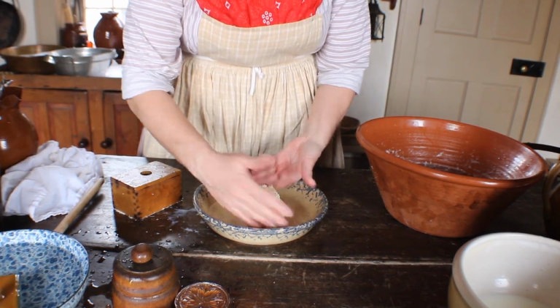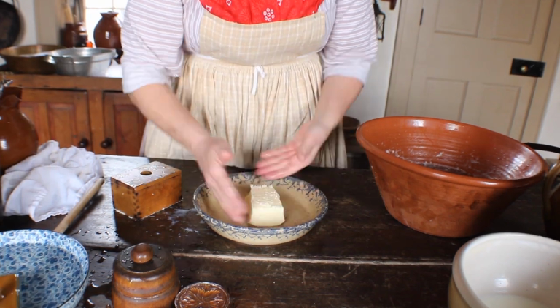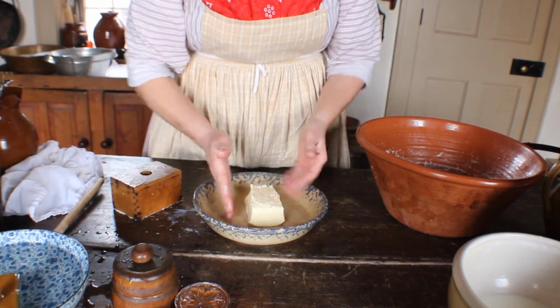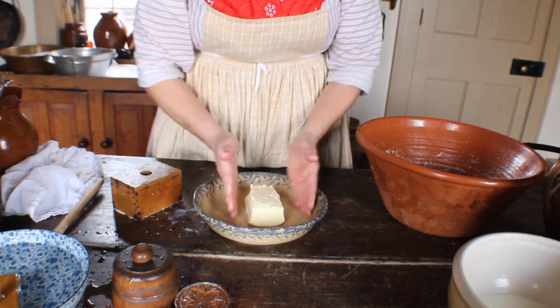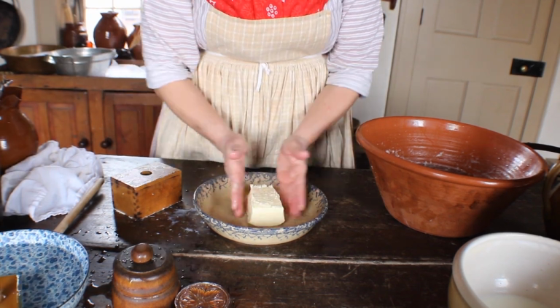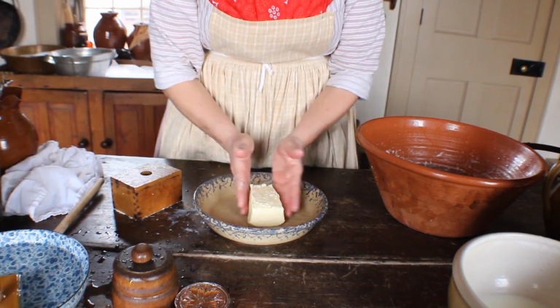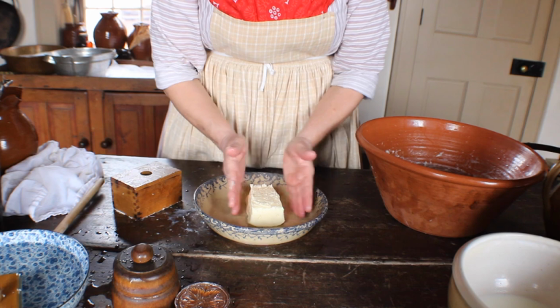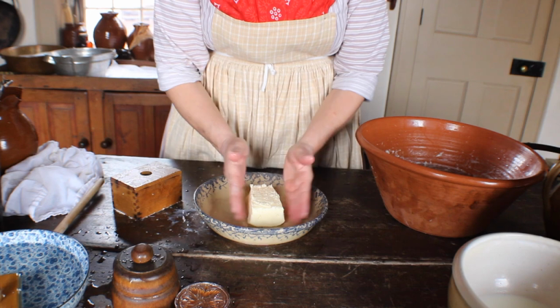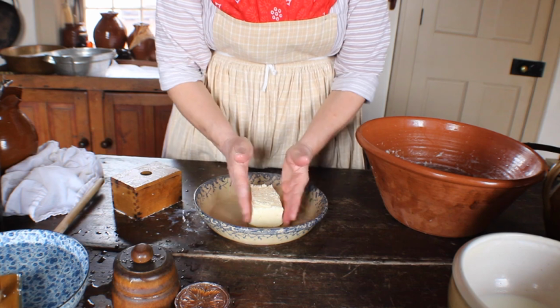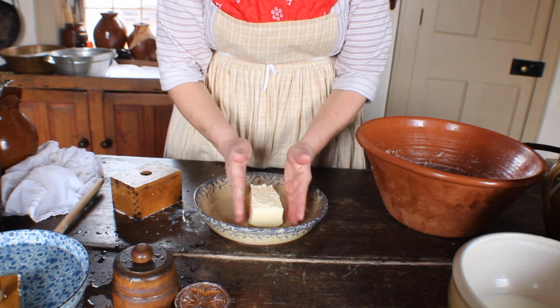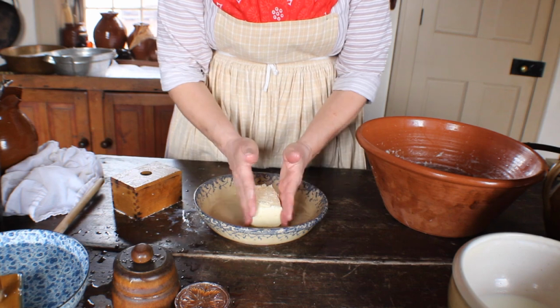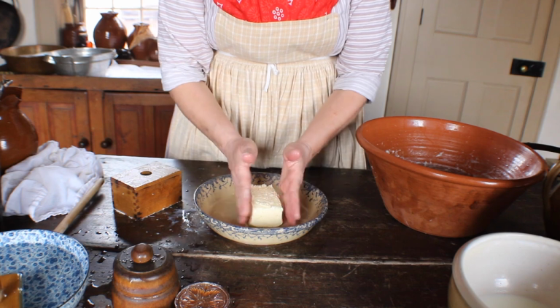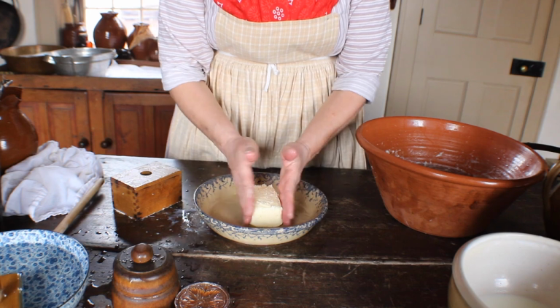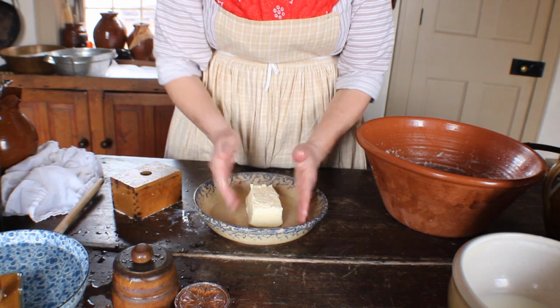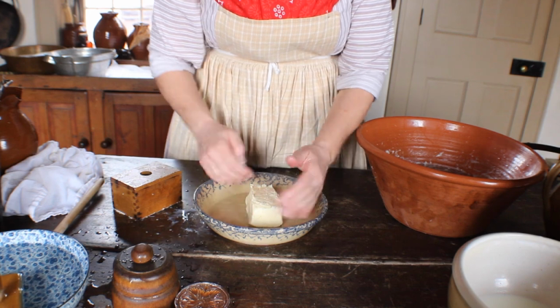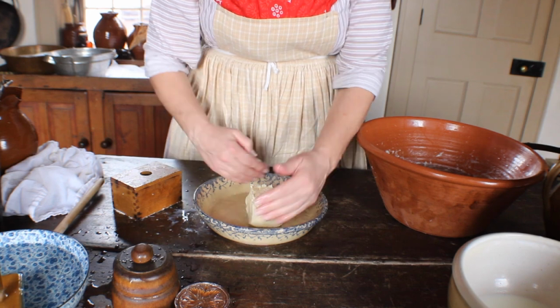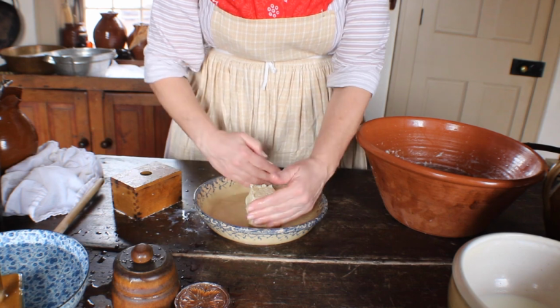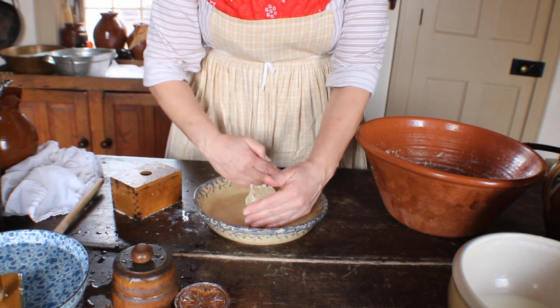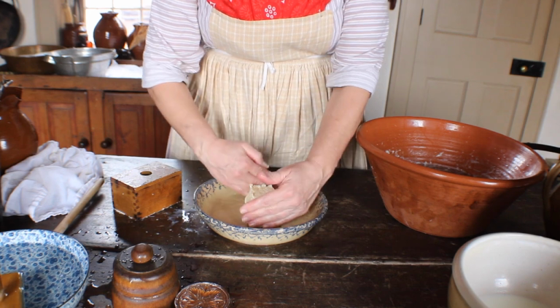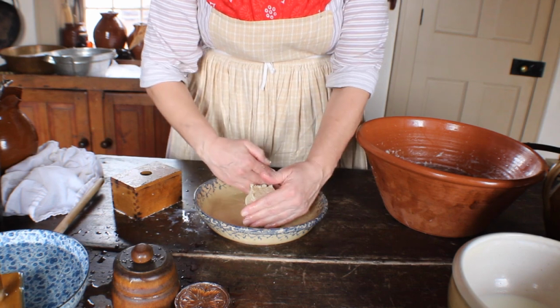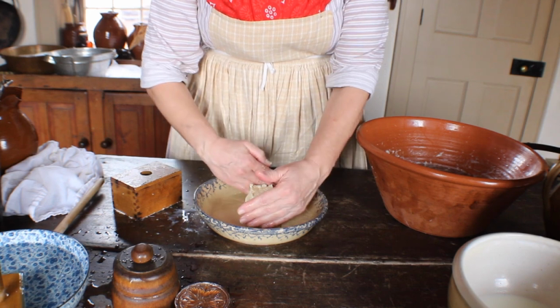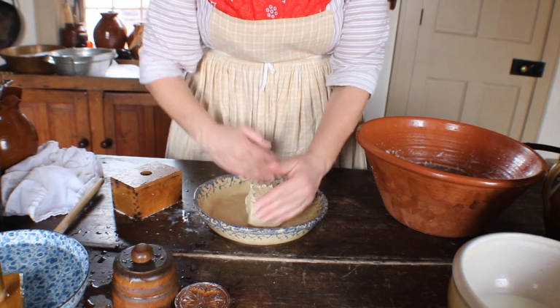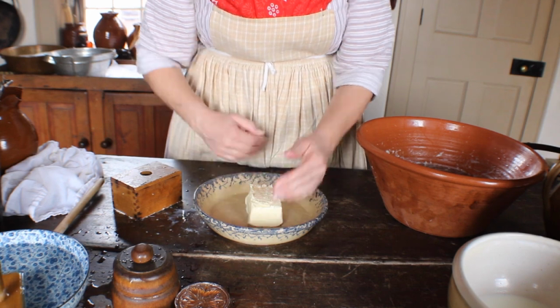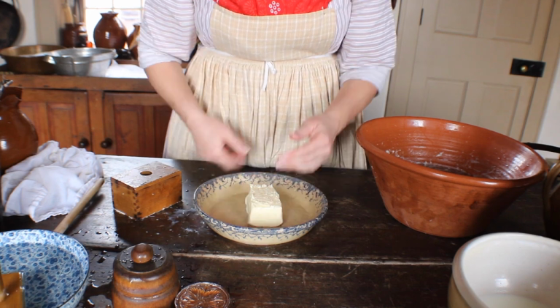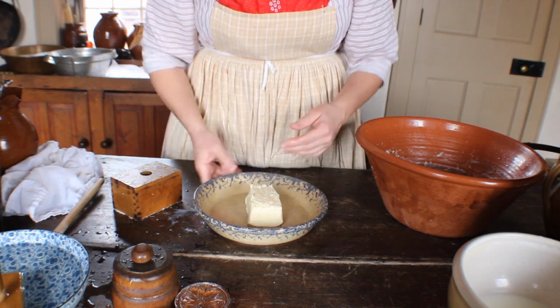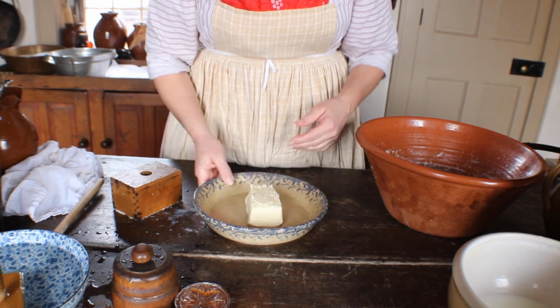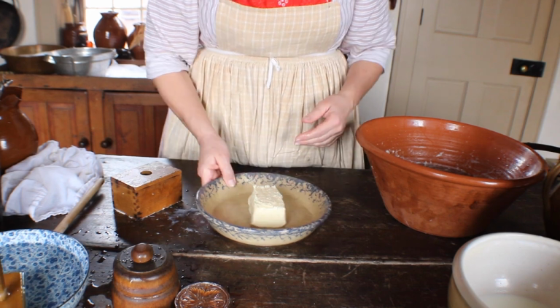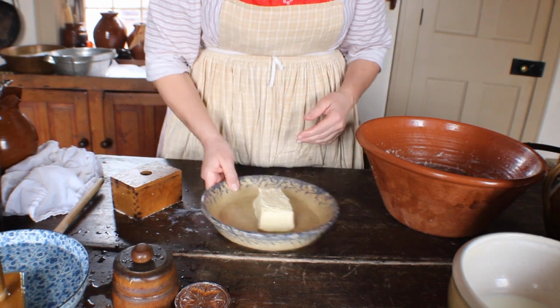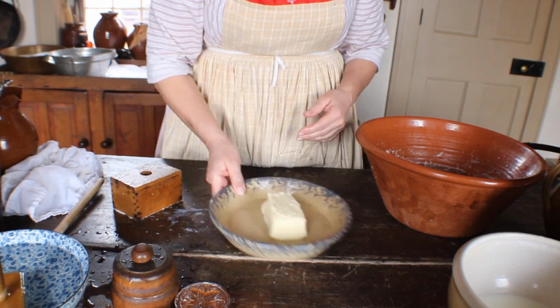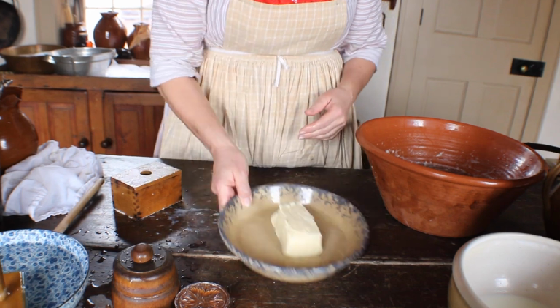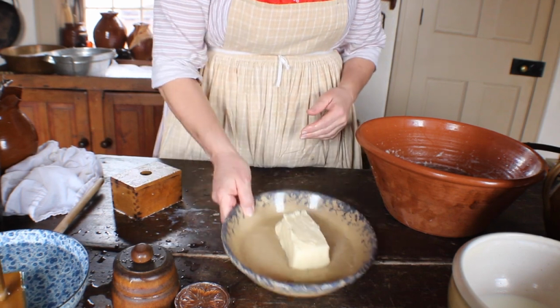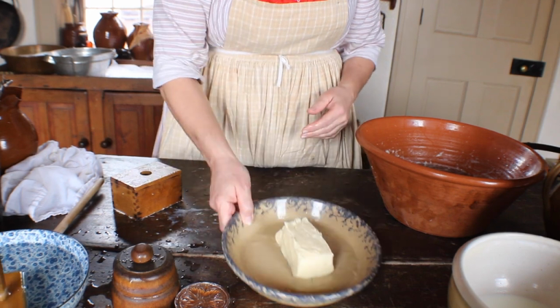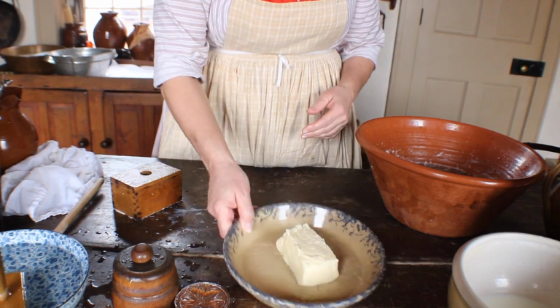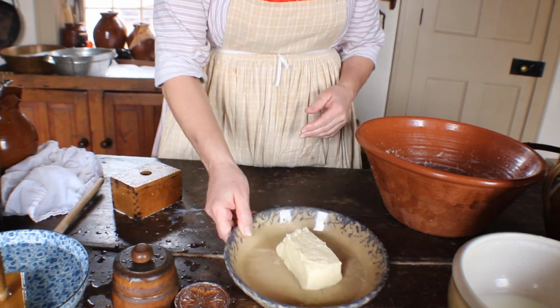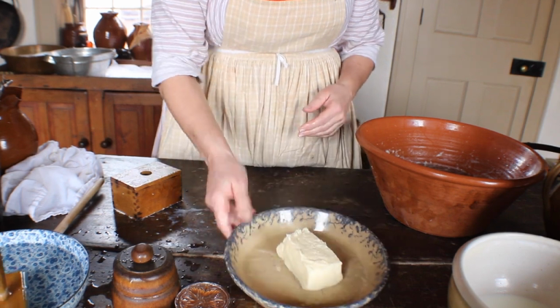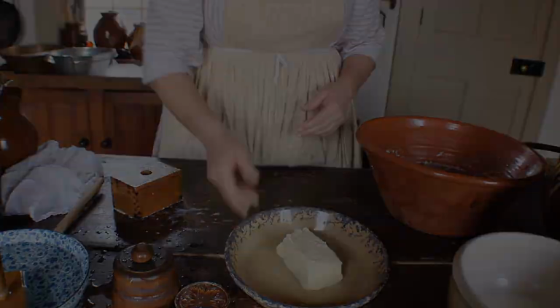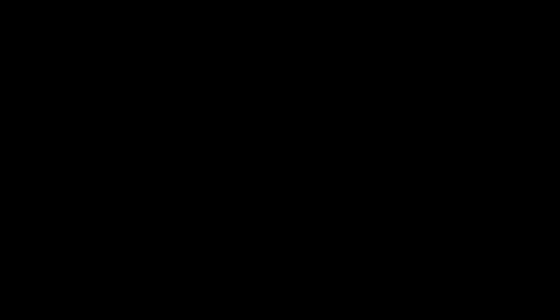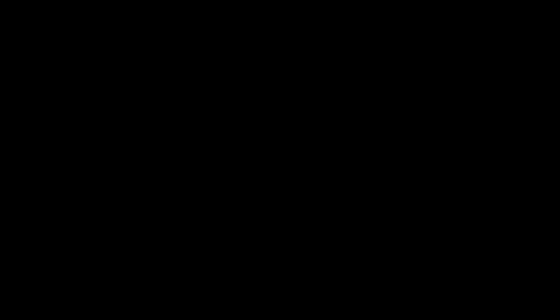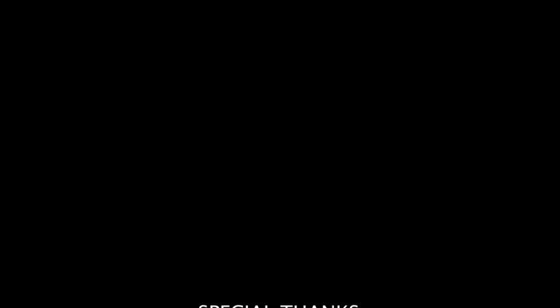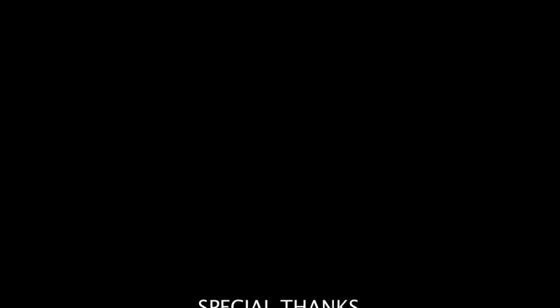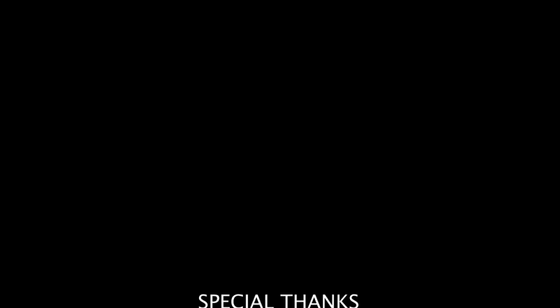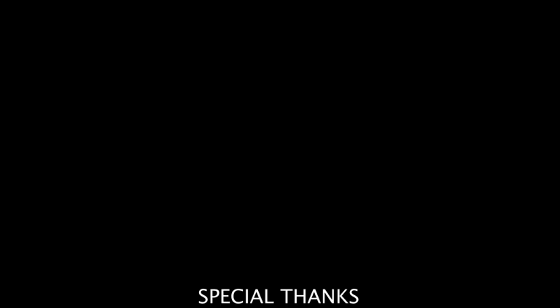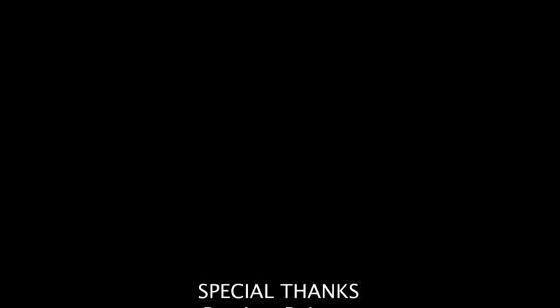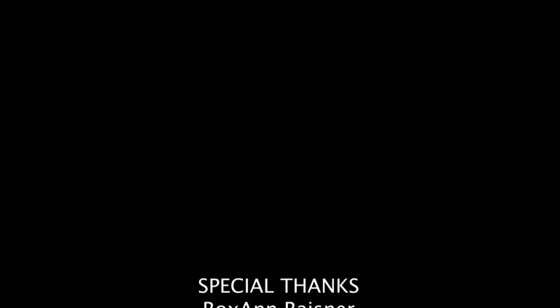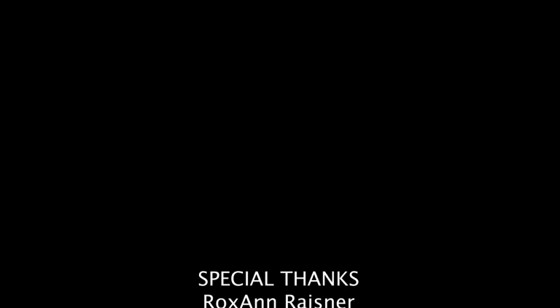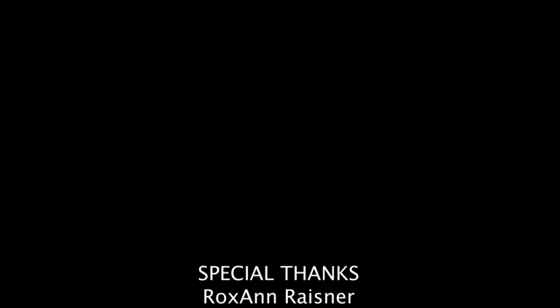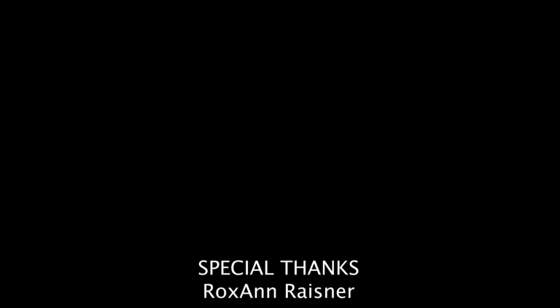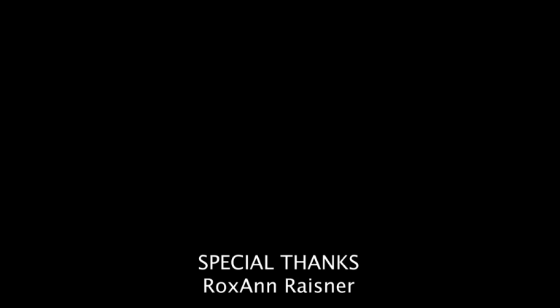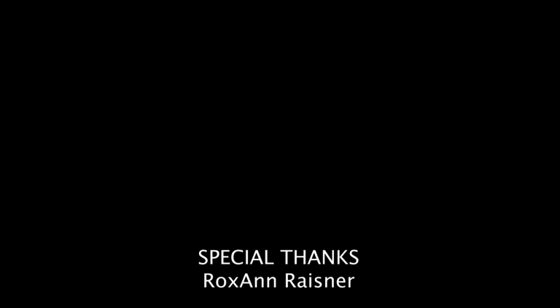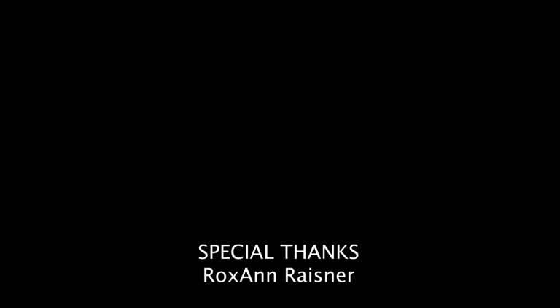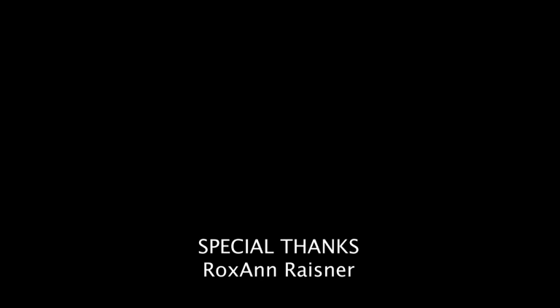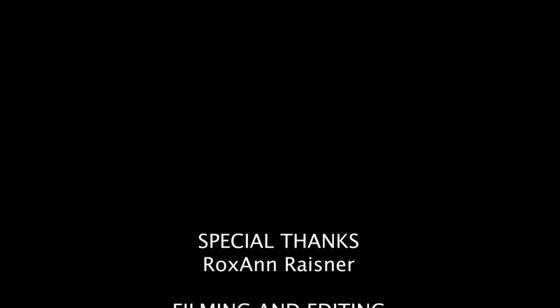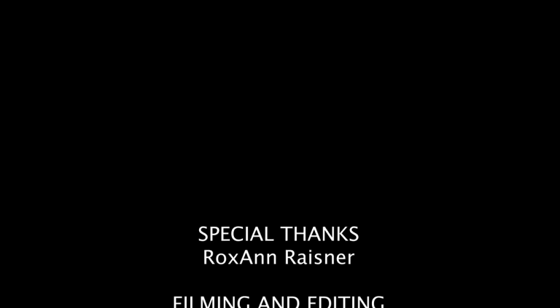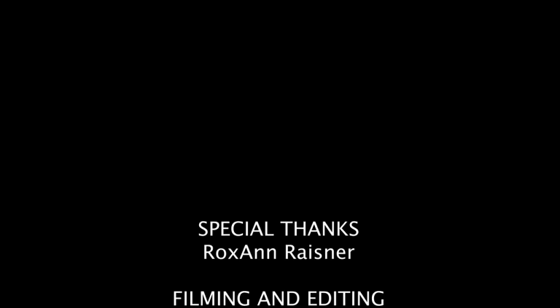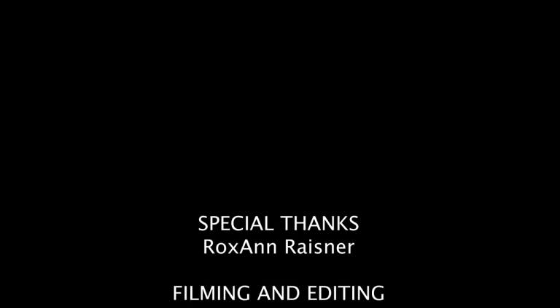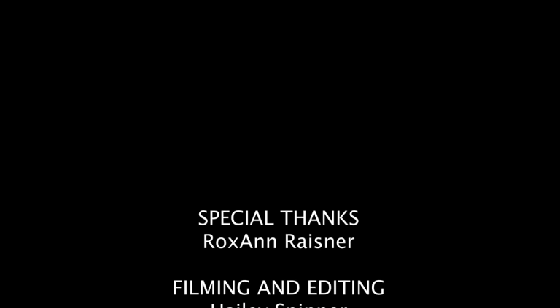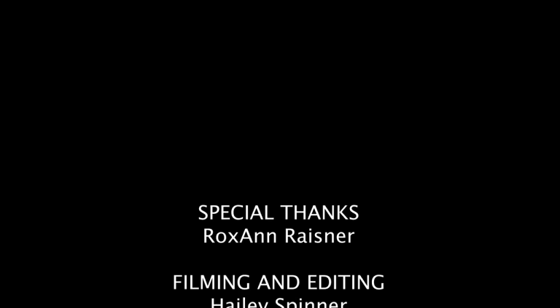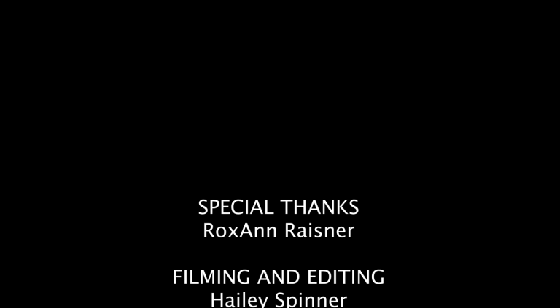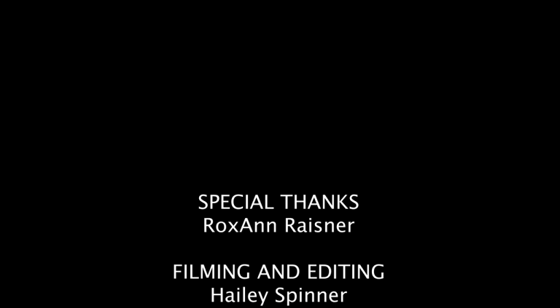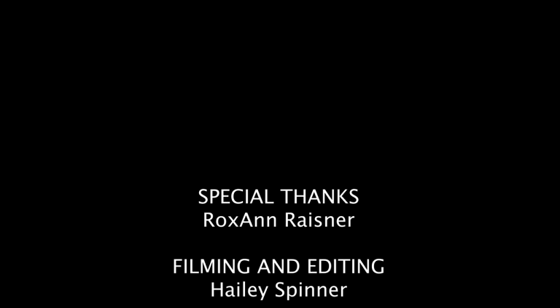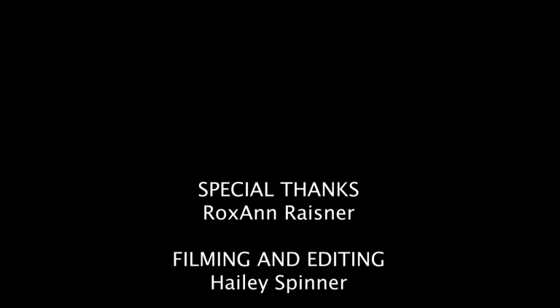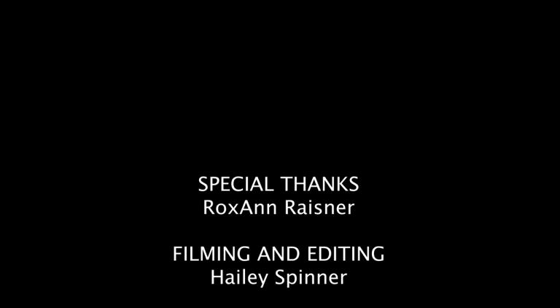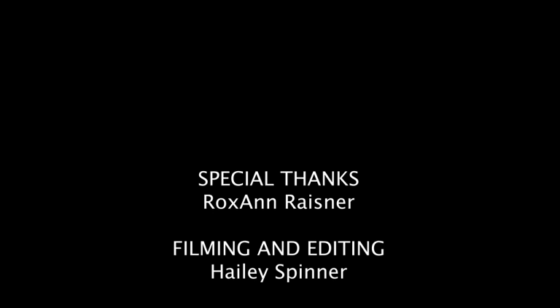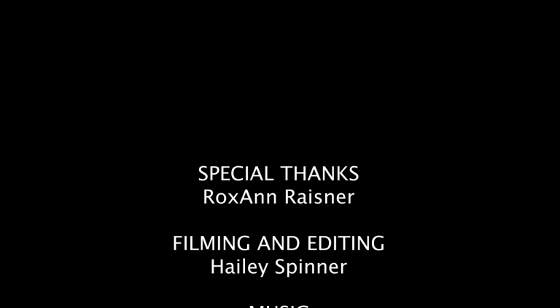After the butter was molded, all there was left to do was clean up.